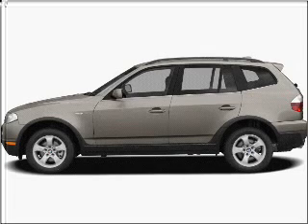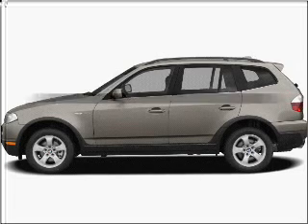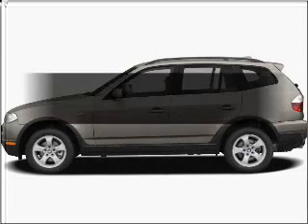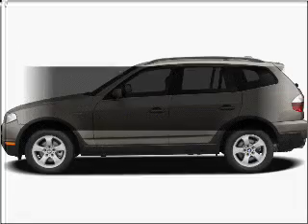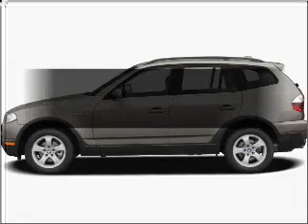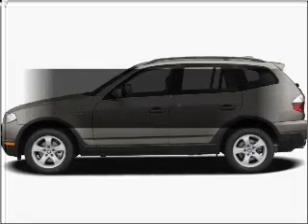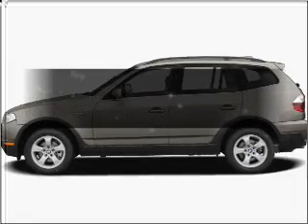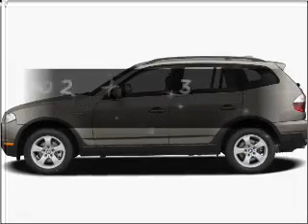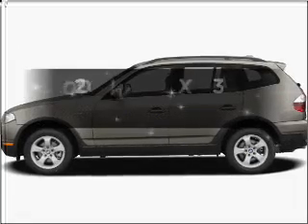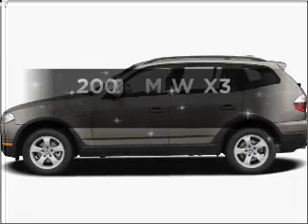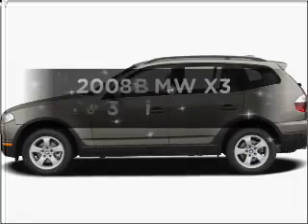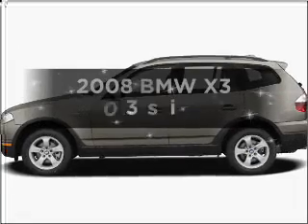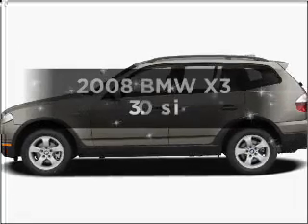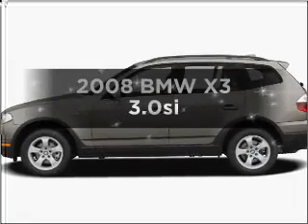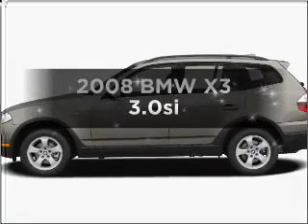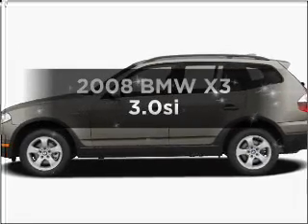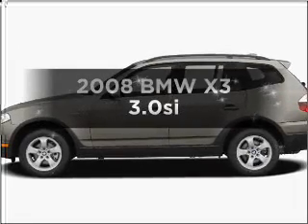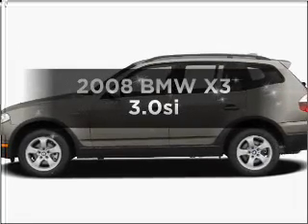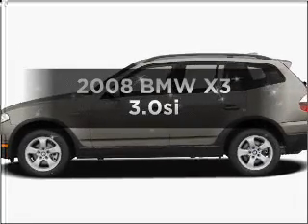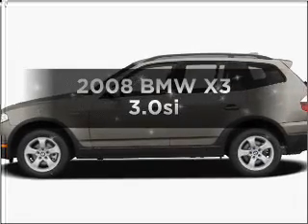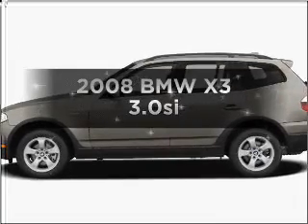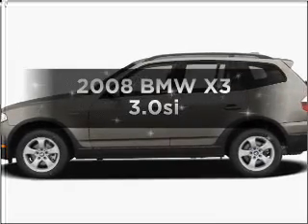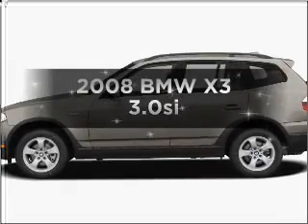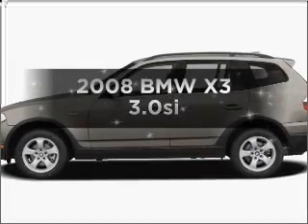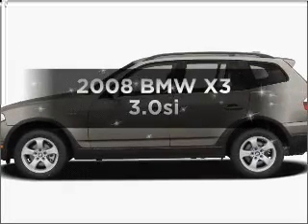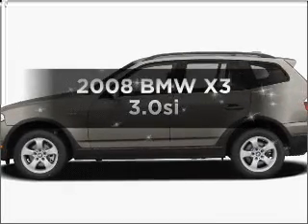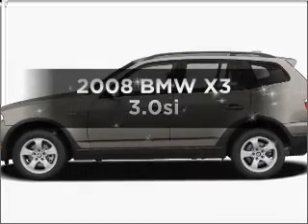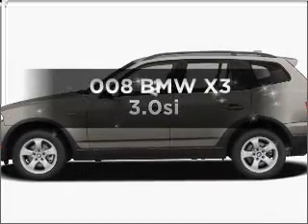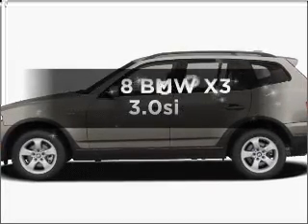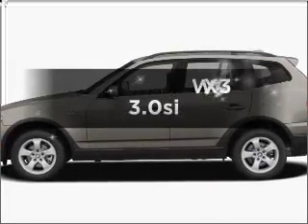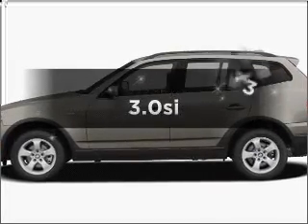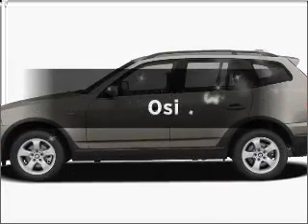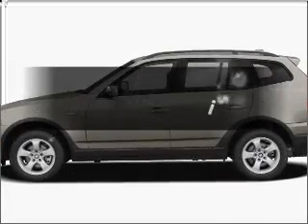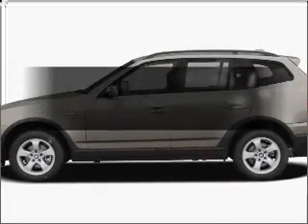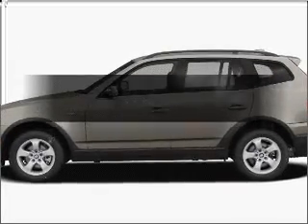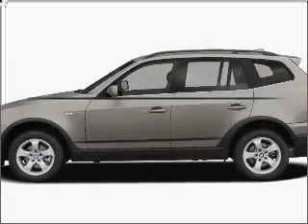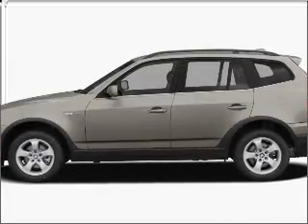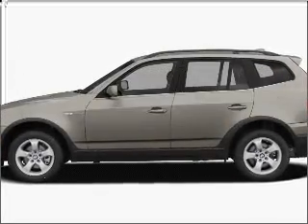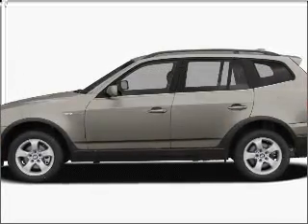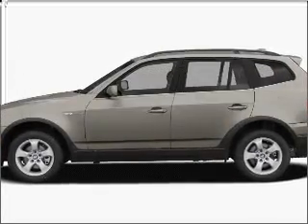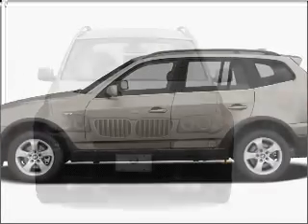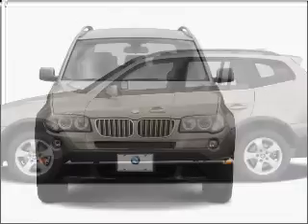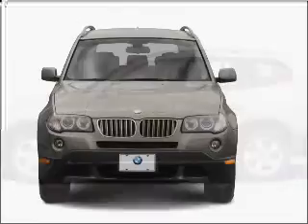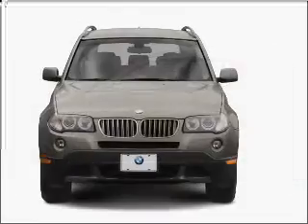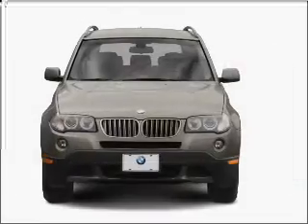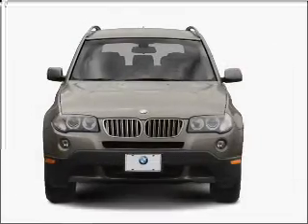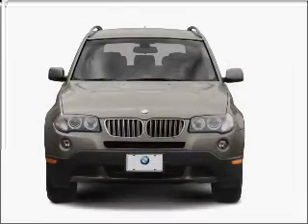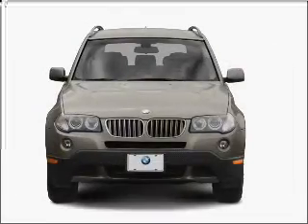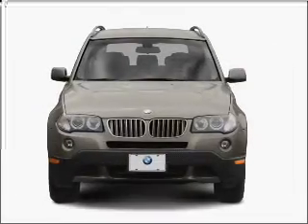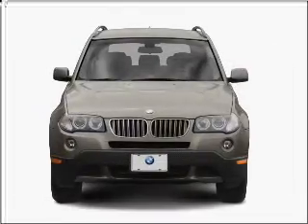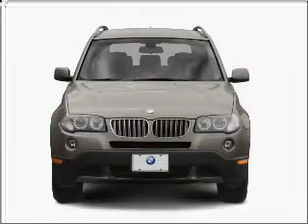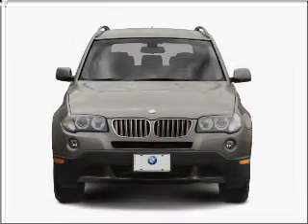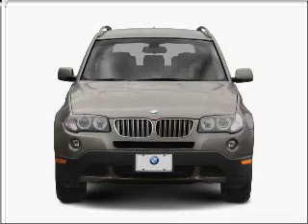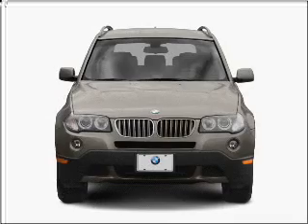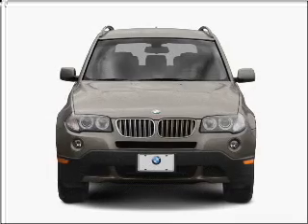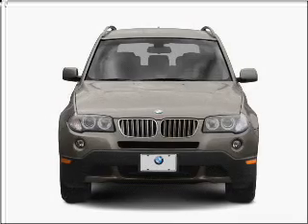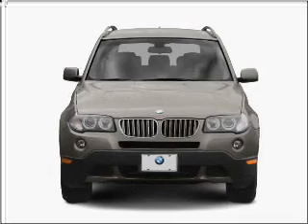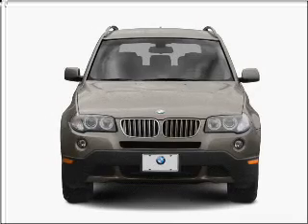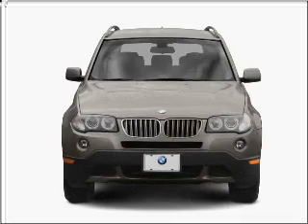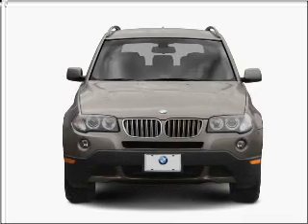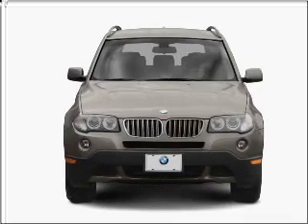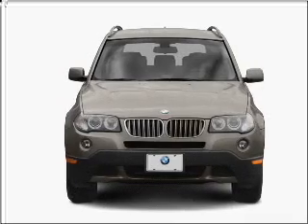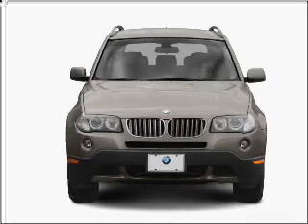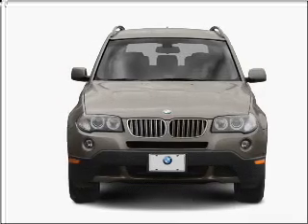Check out this 2008 BMW X3. Everything you need under one roof with this great vehicle.